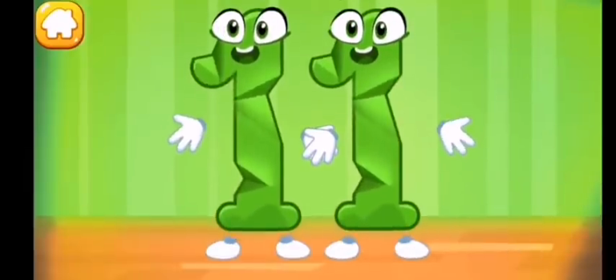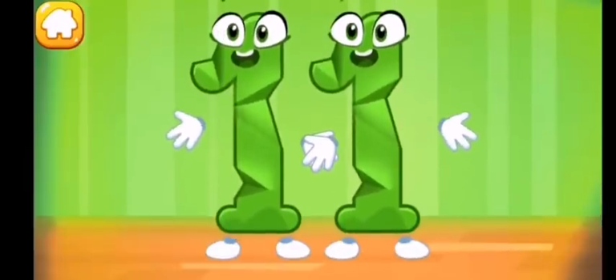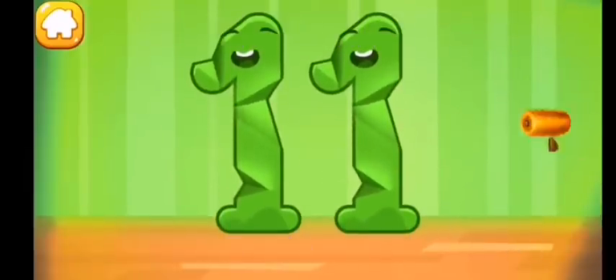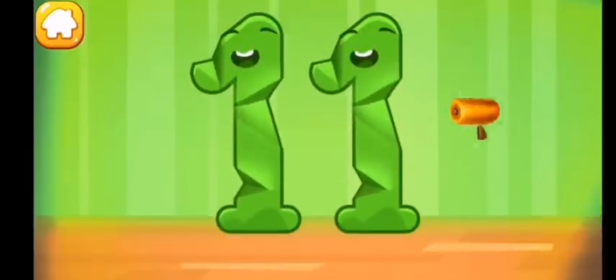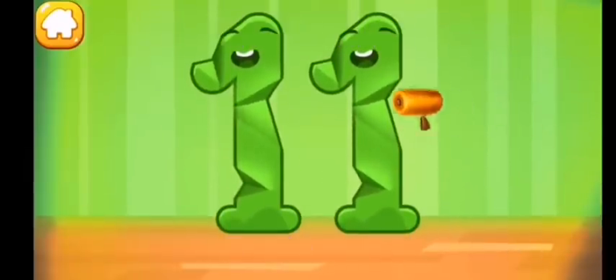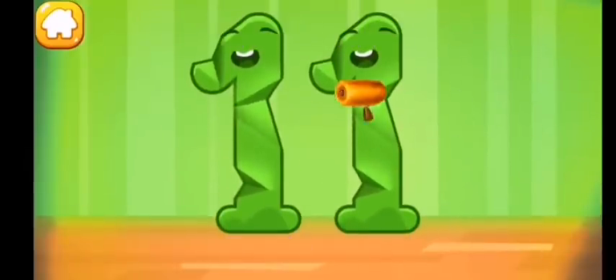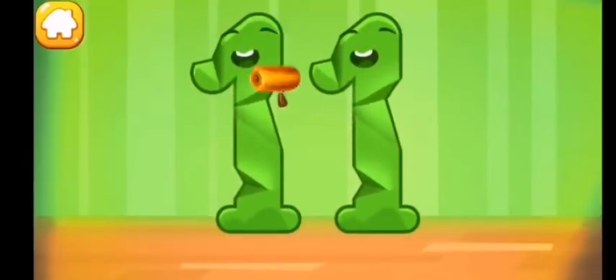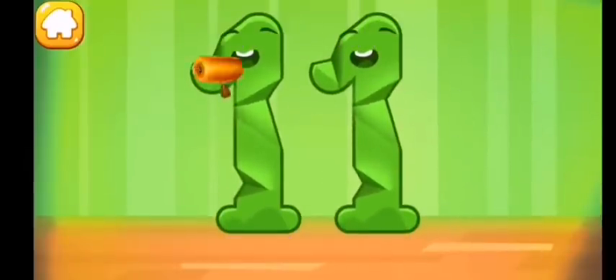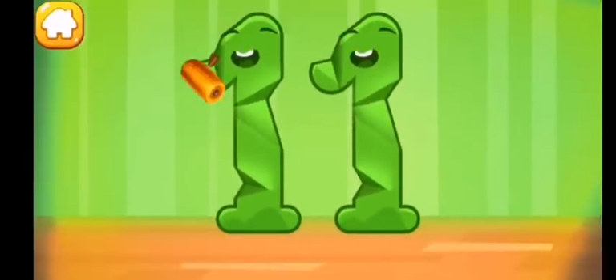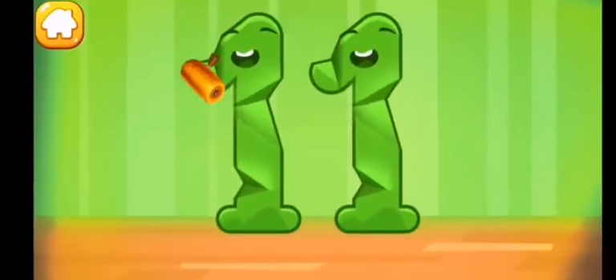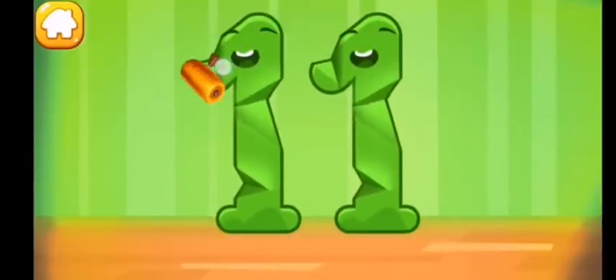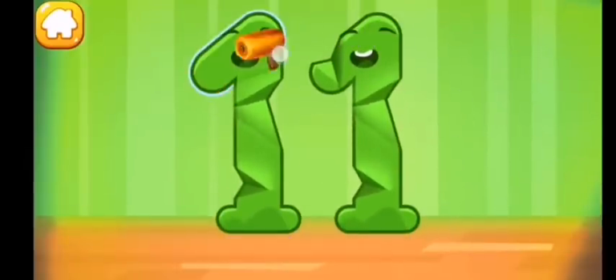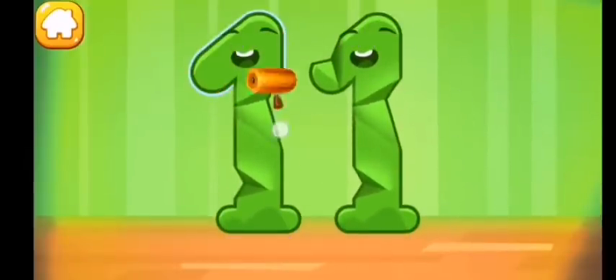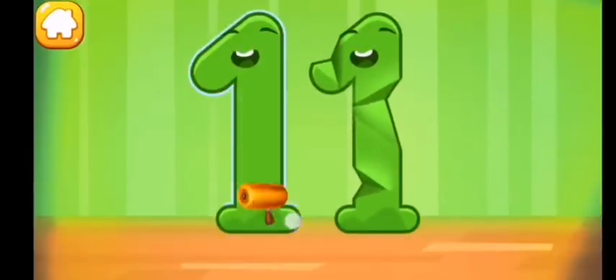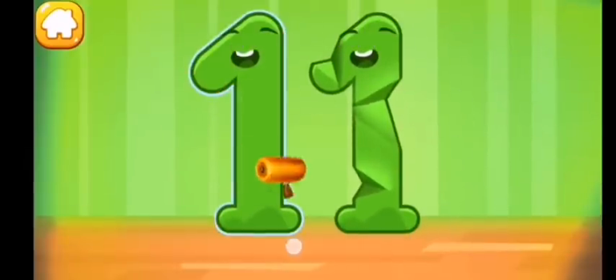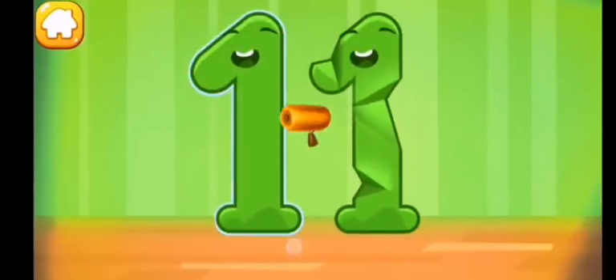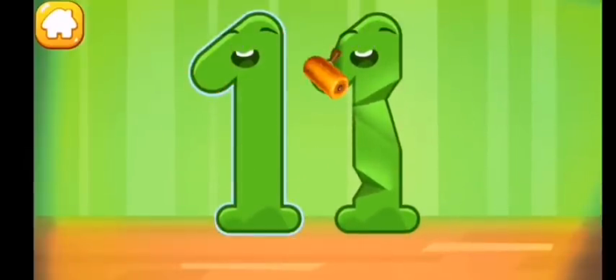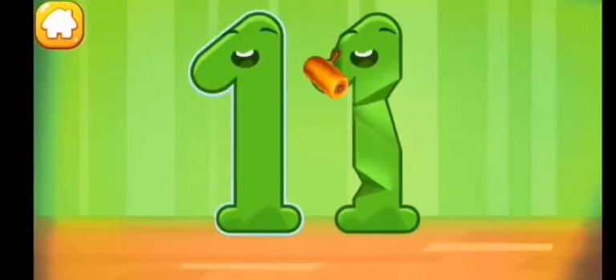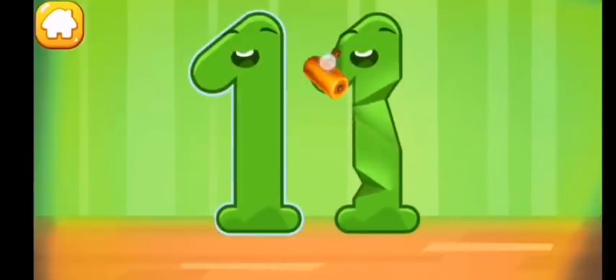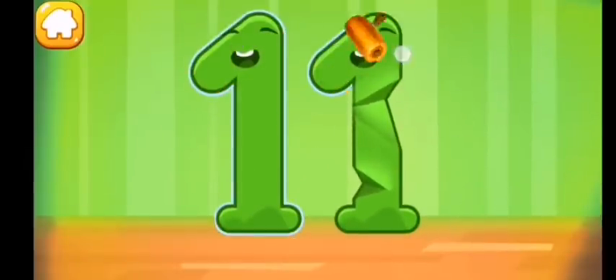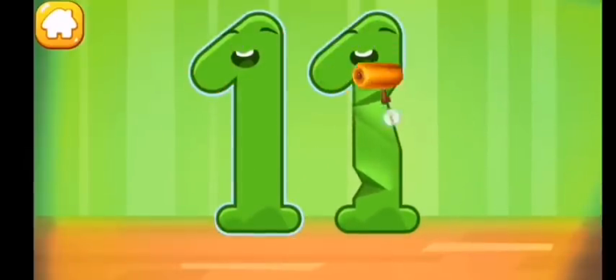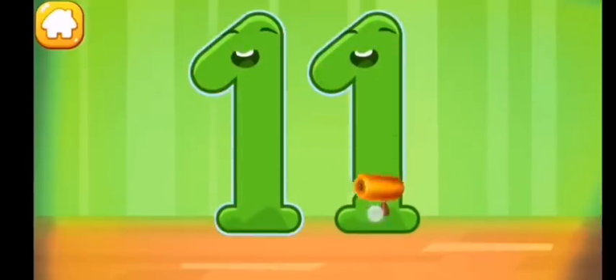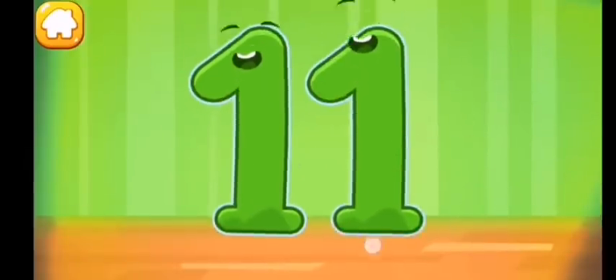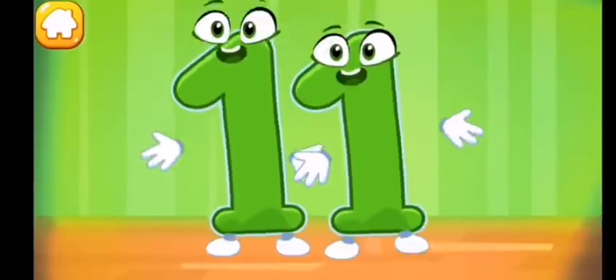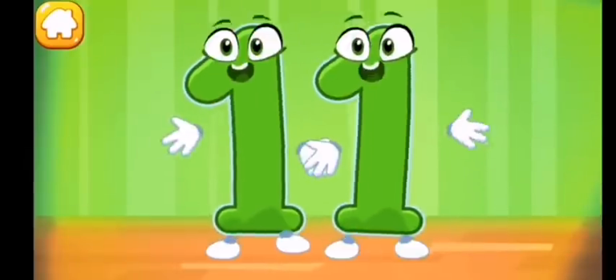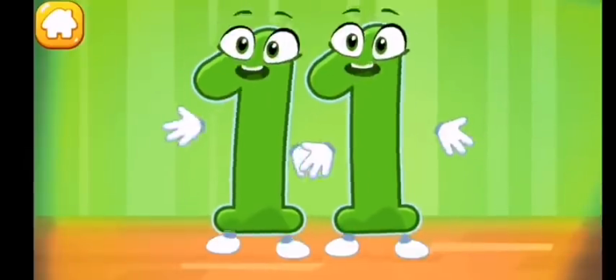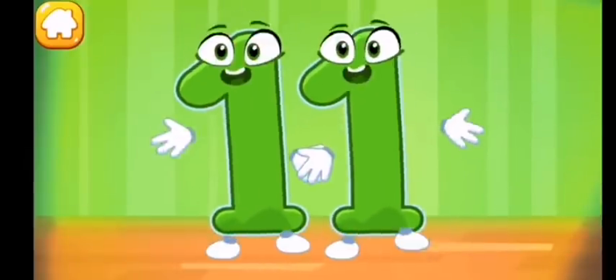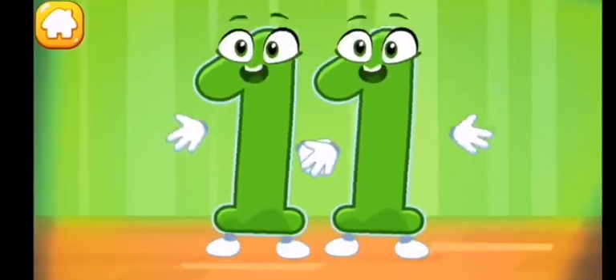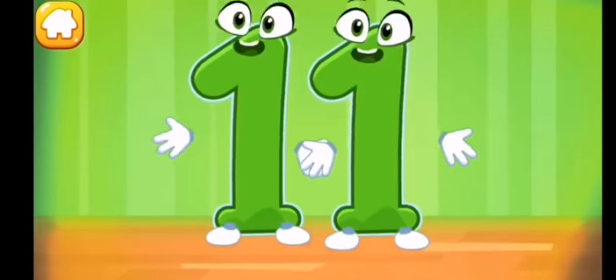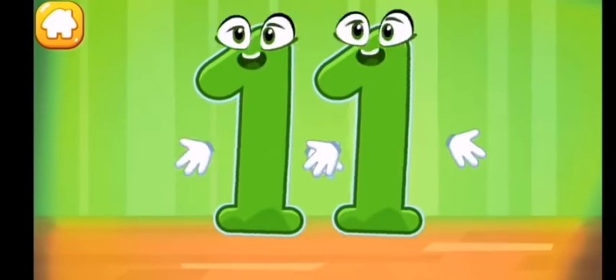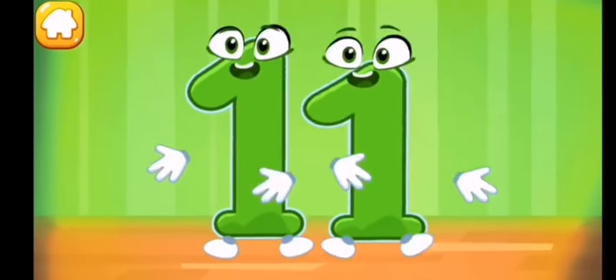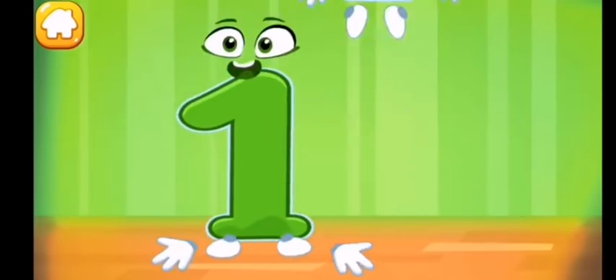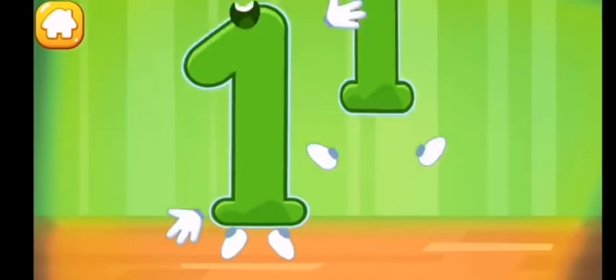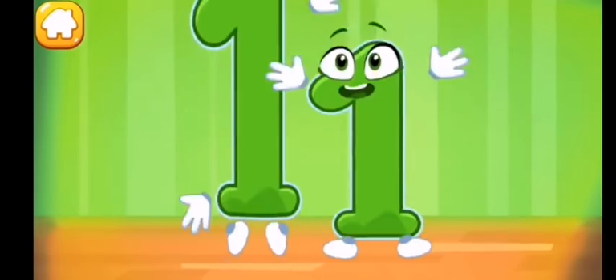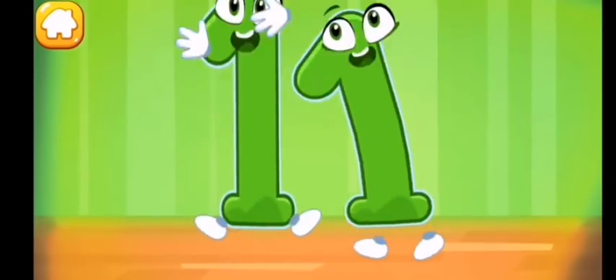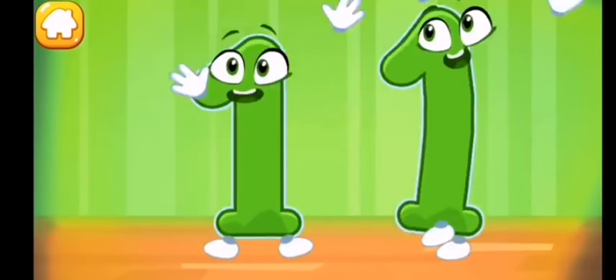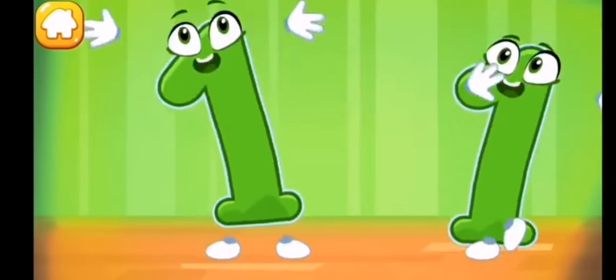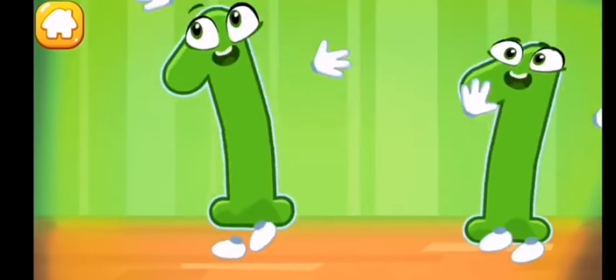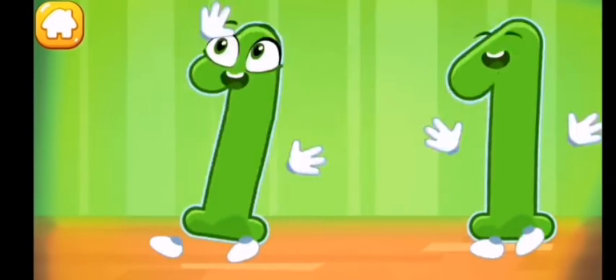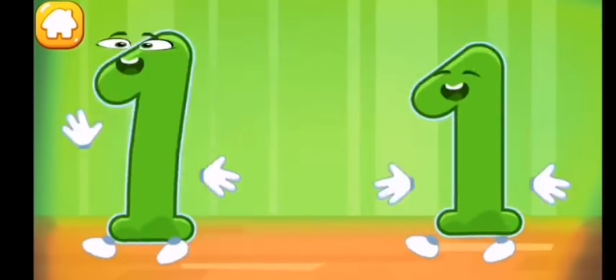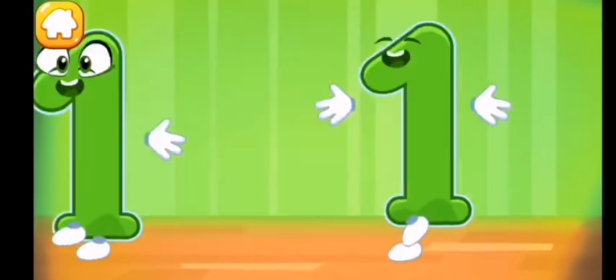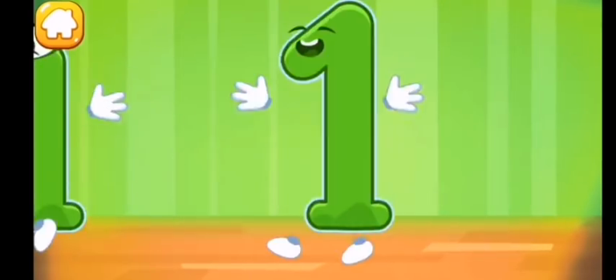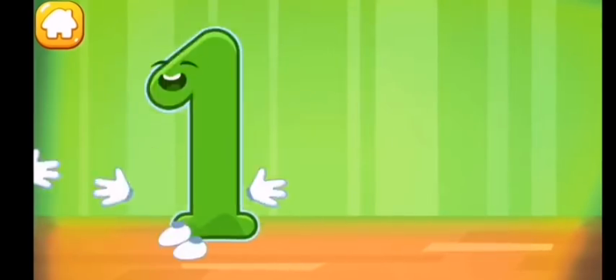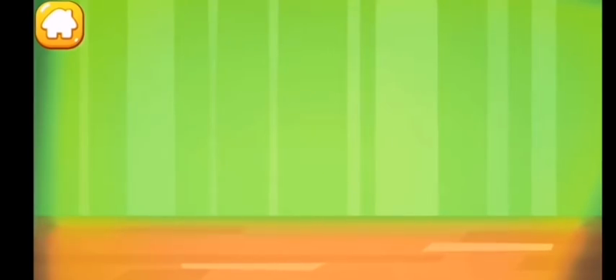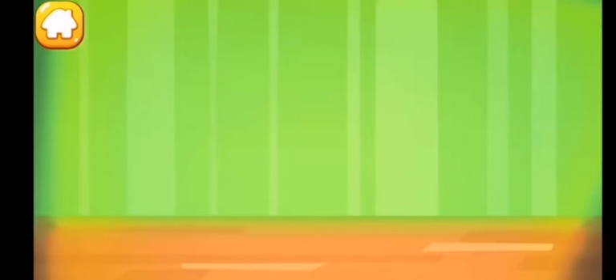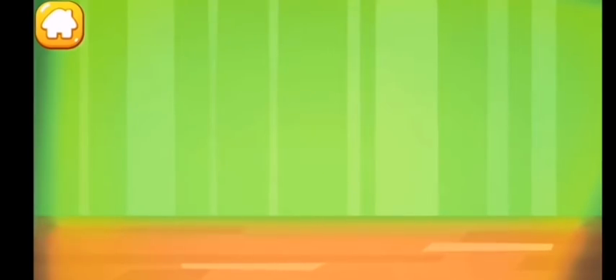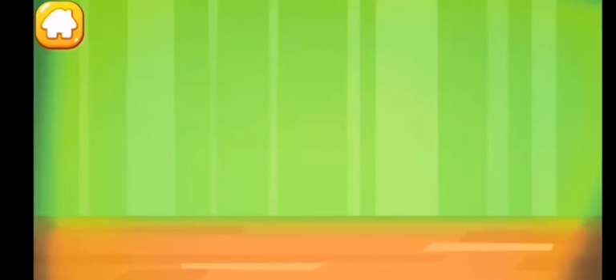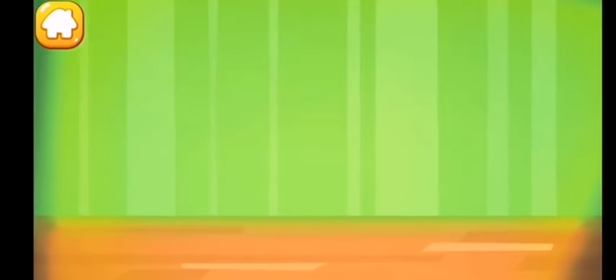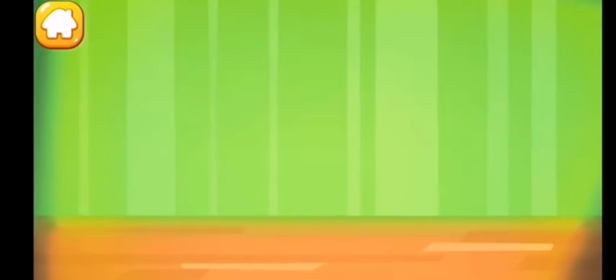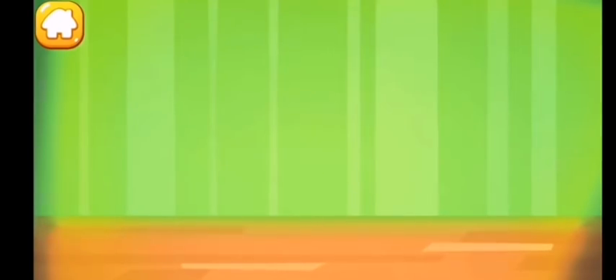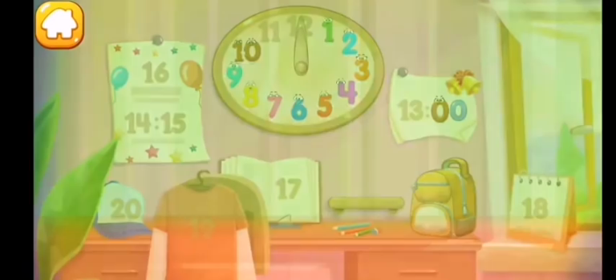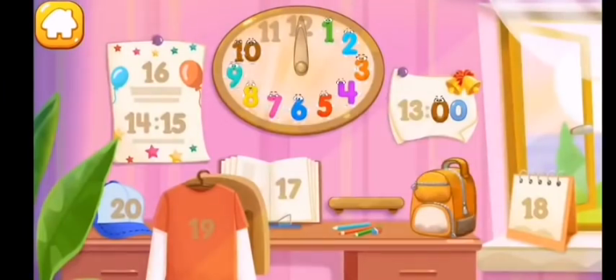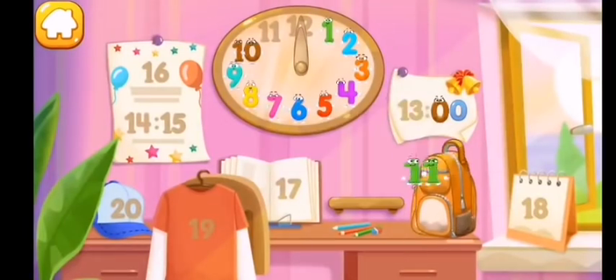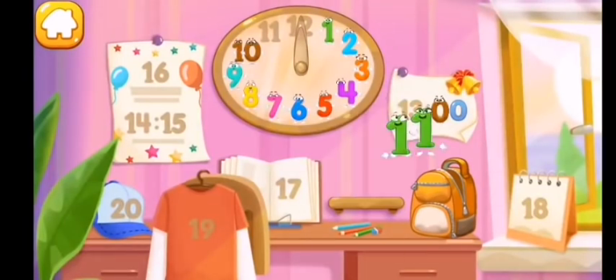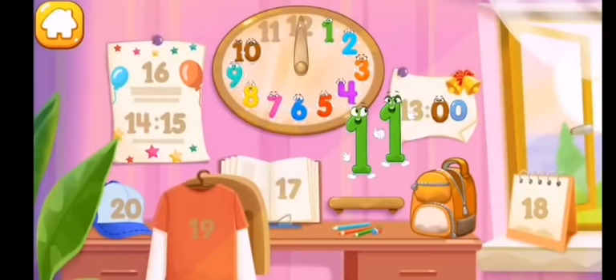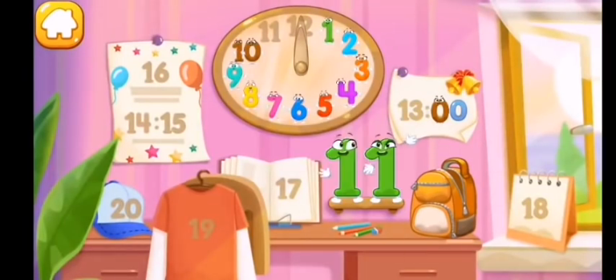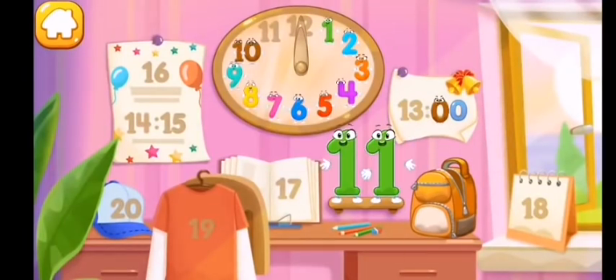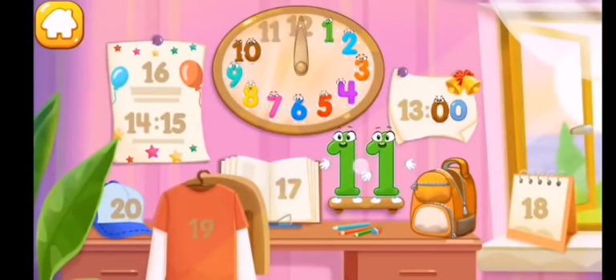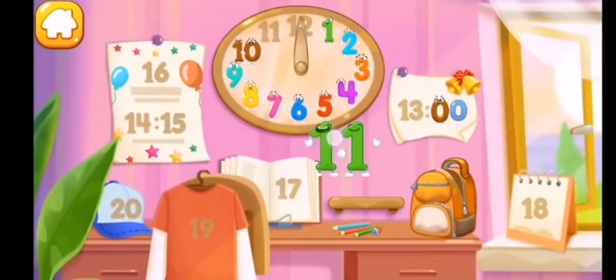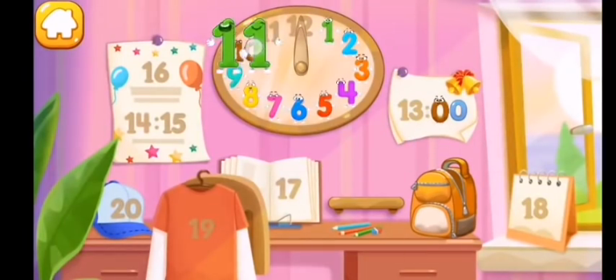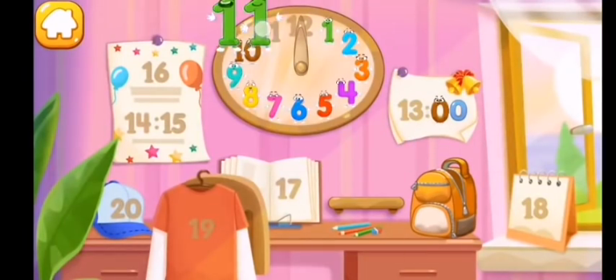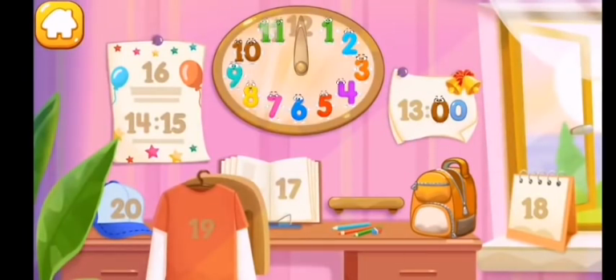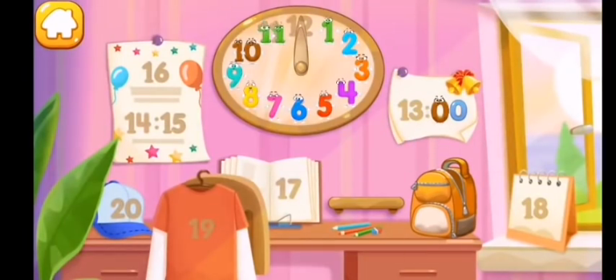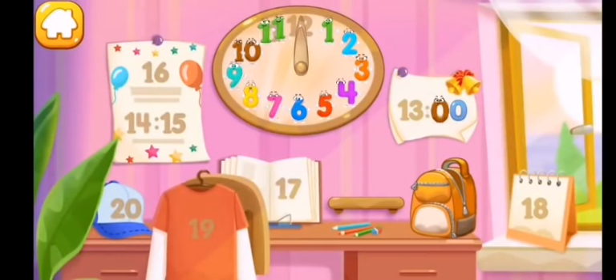Smooth out the number eleven. Put the number eleven in its place.